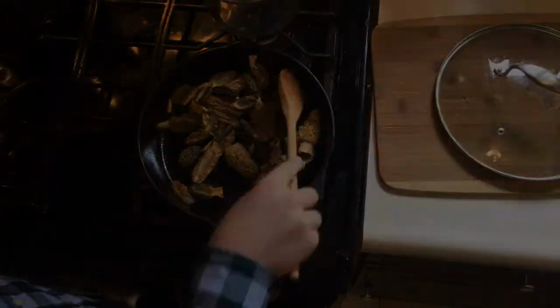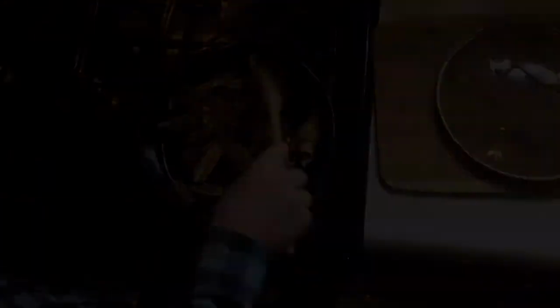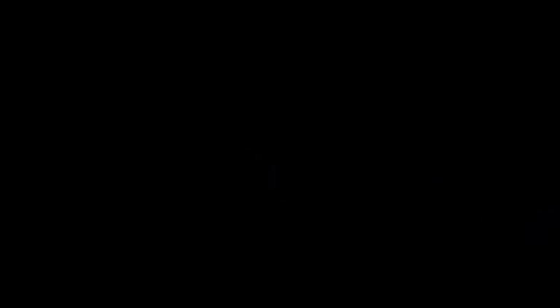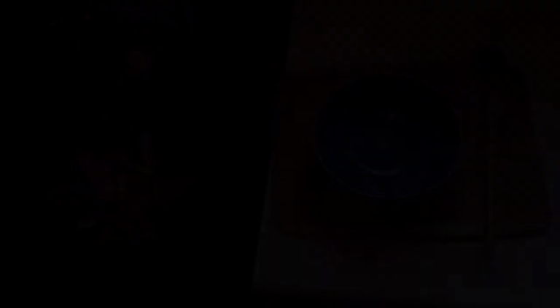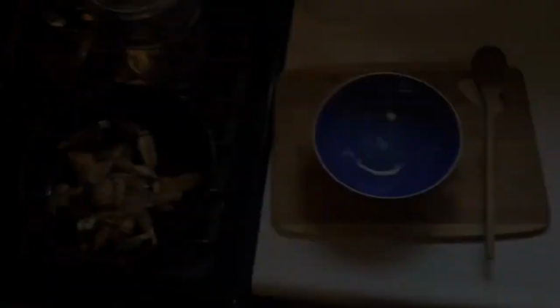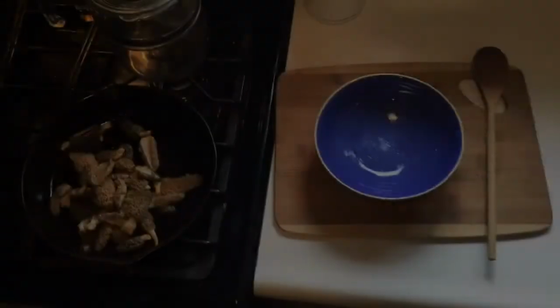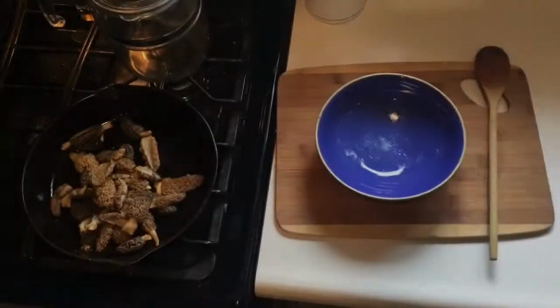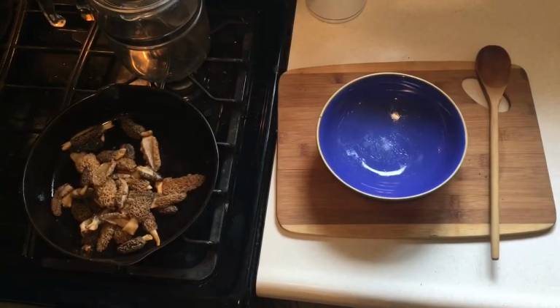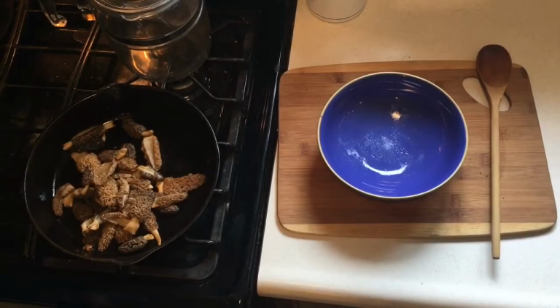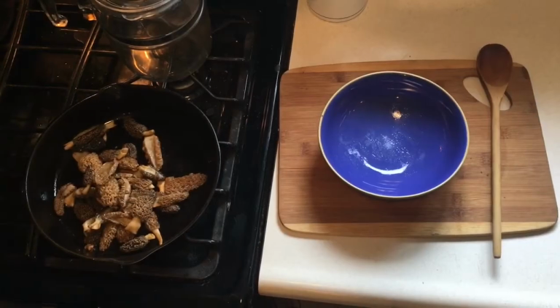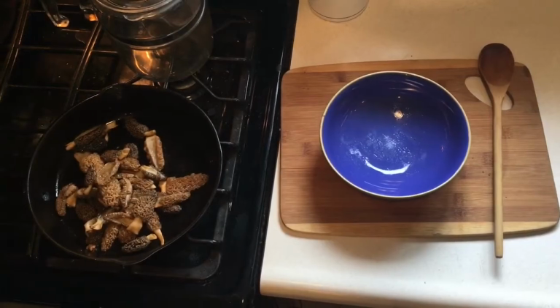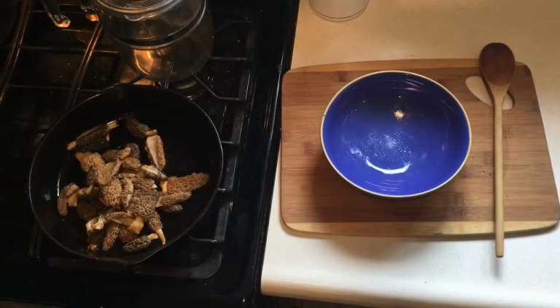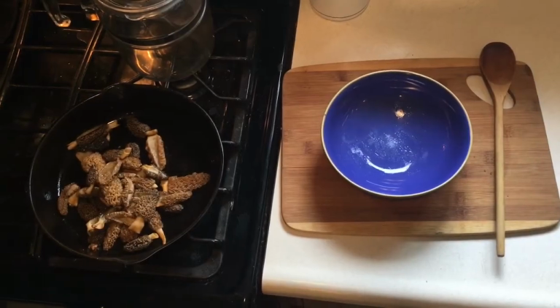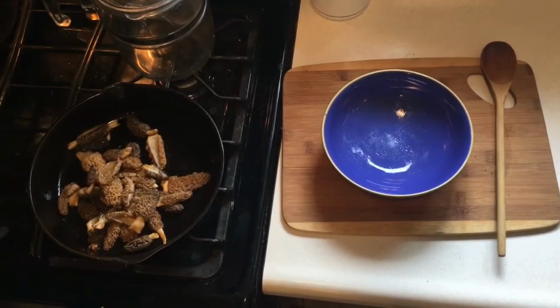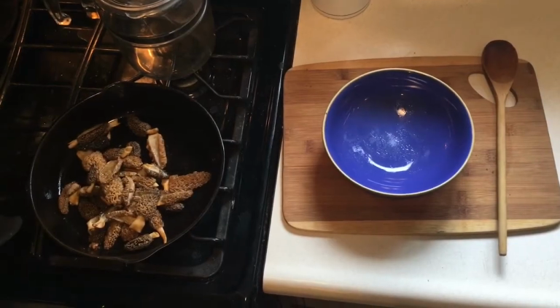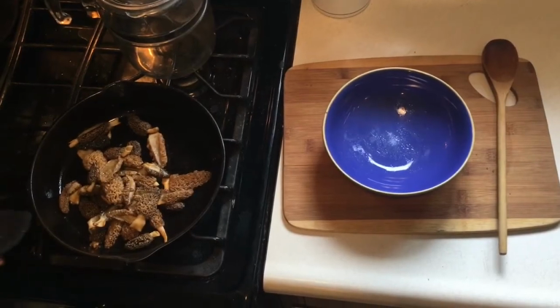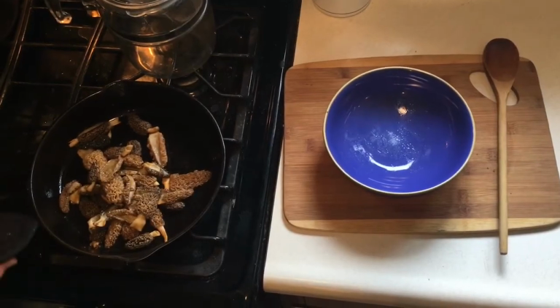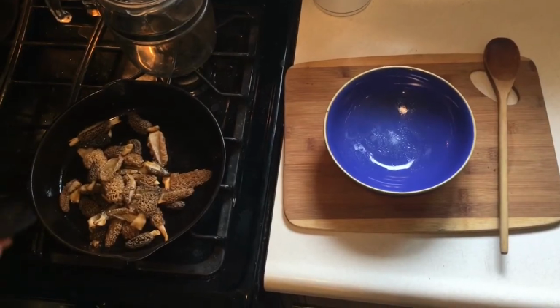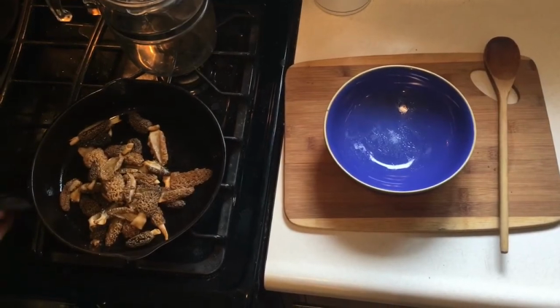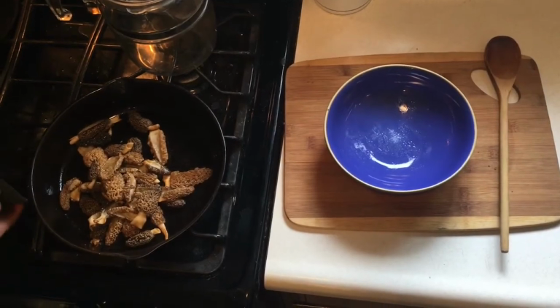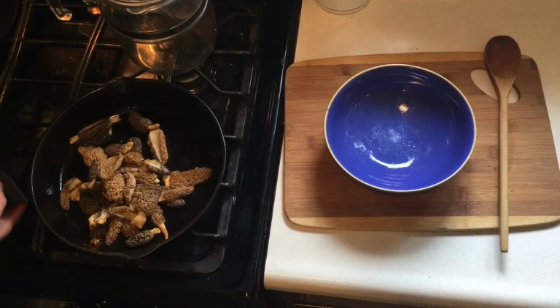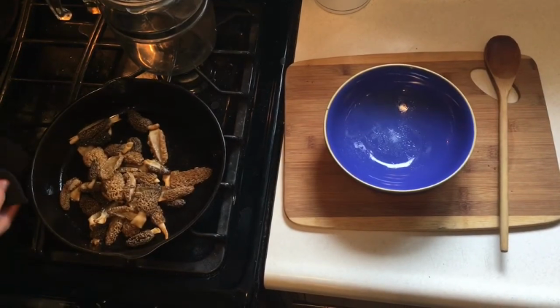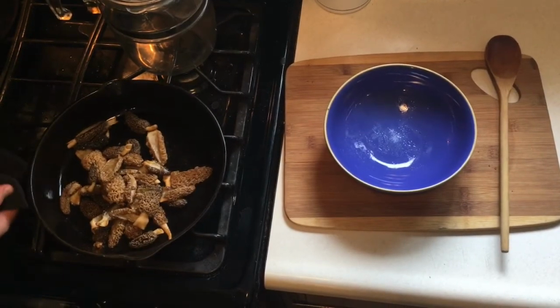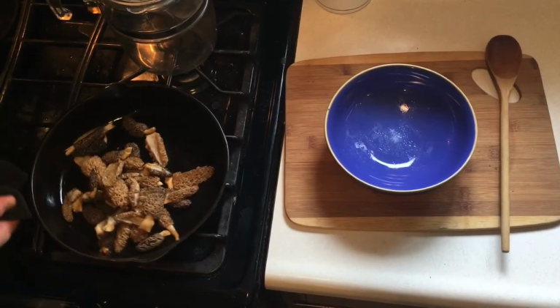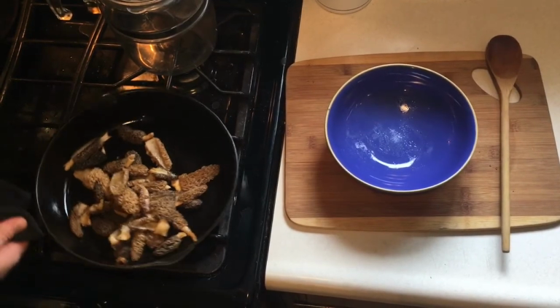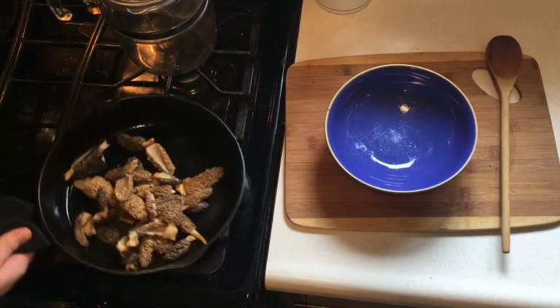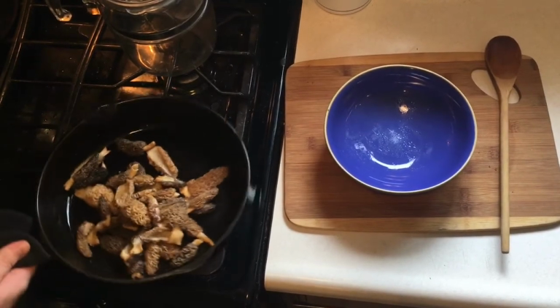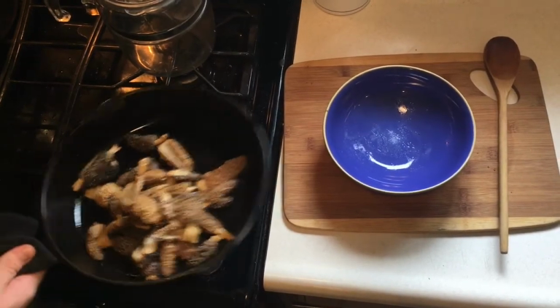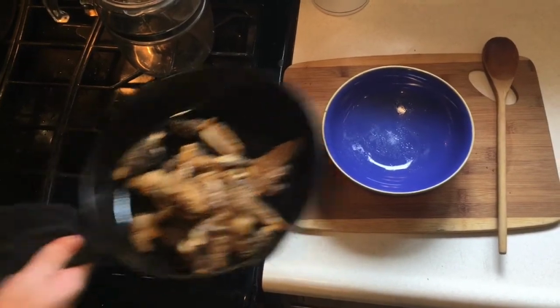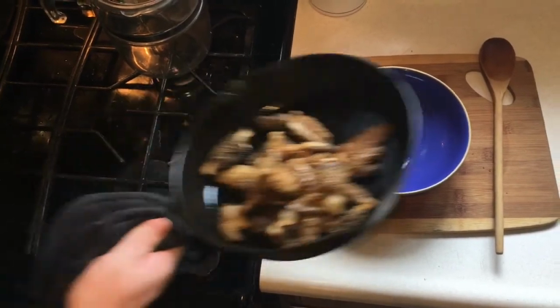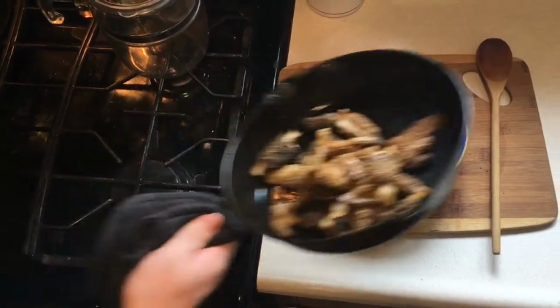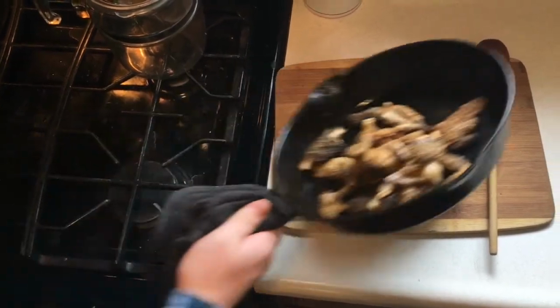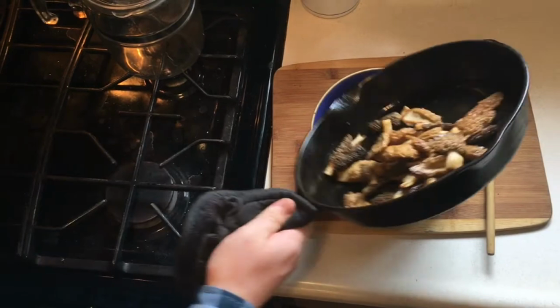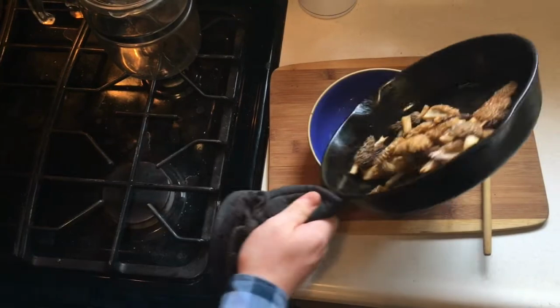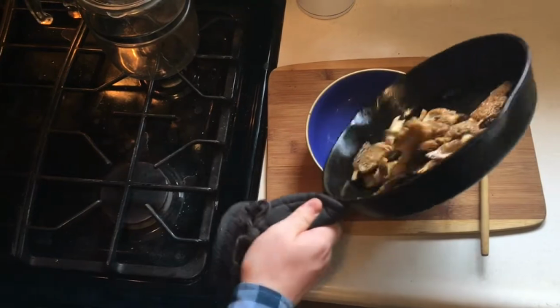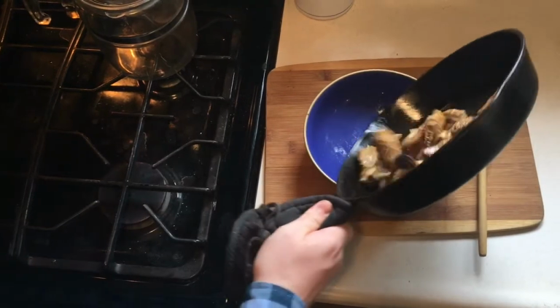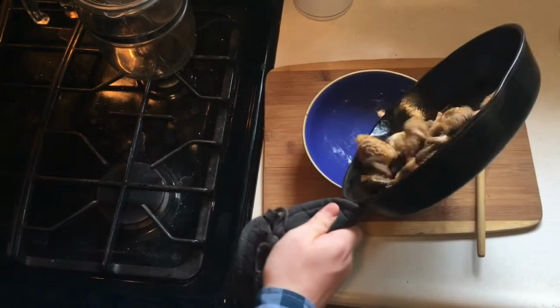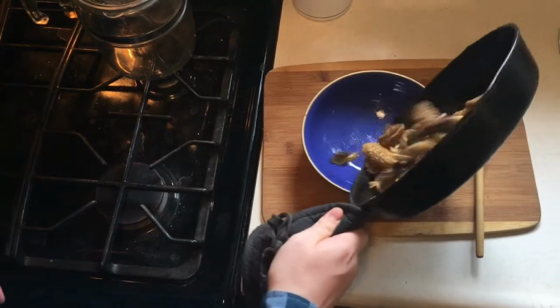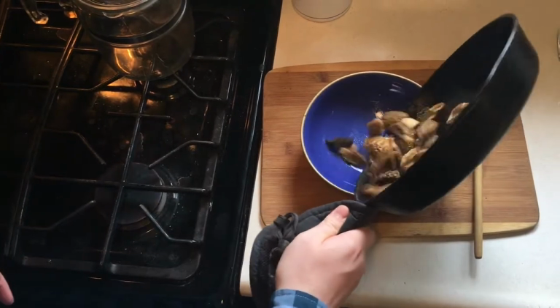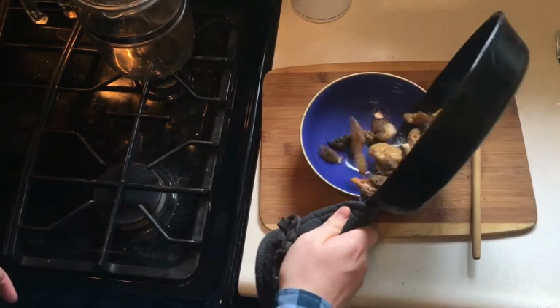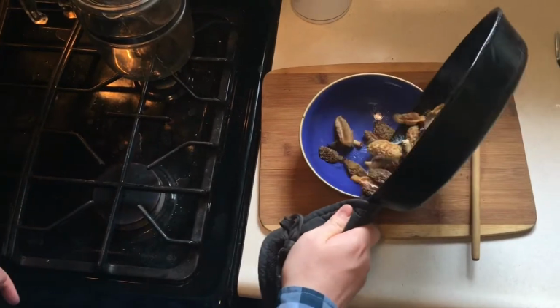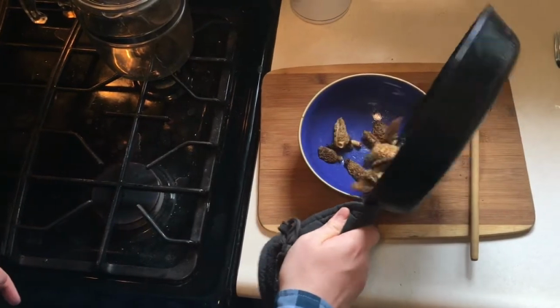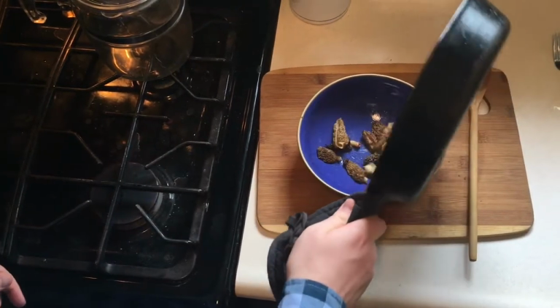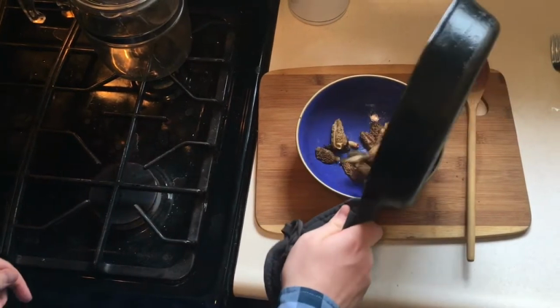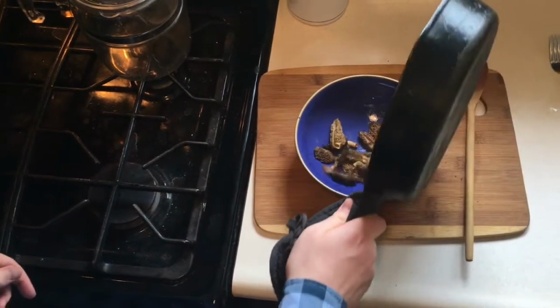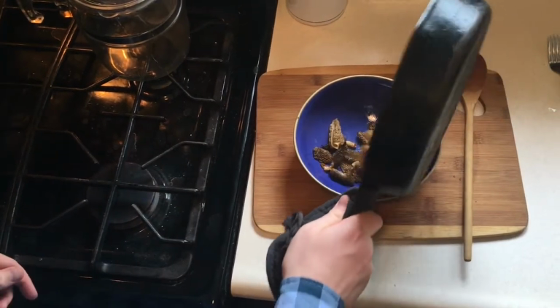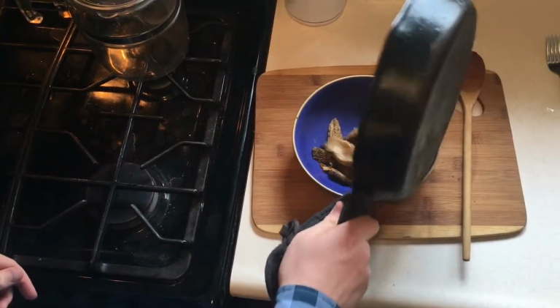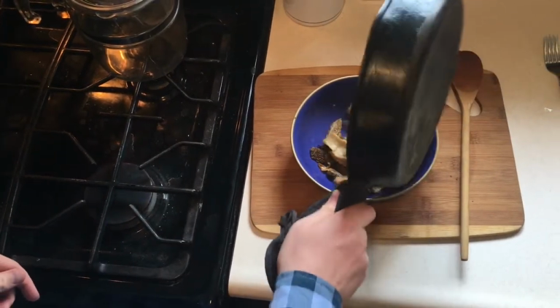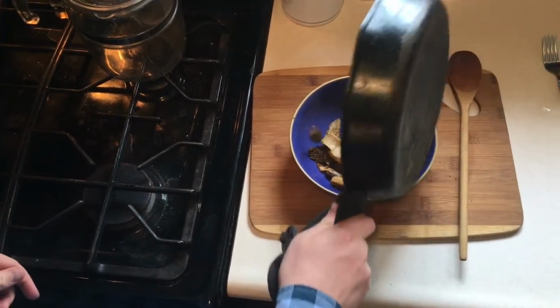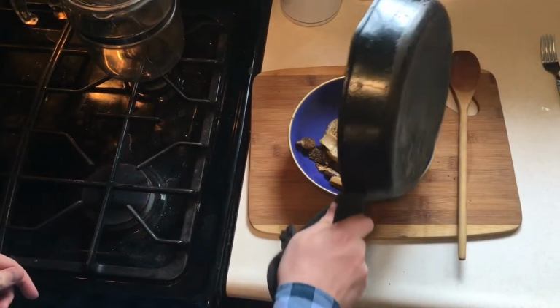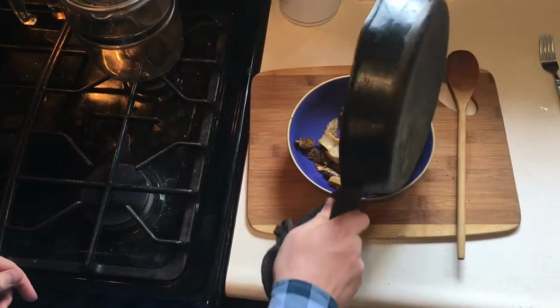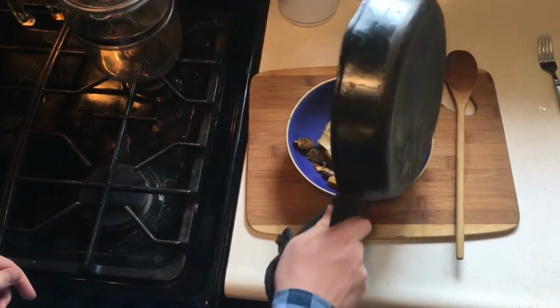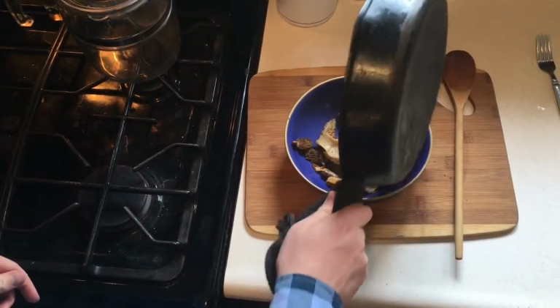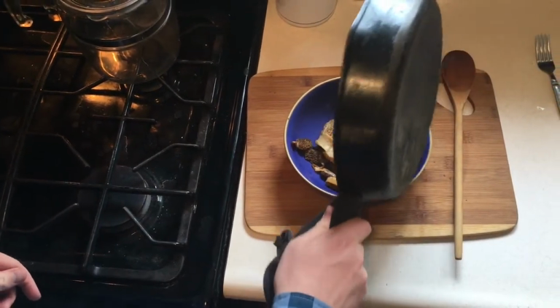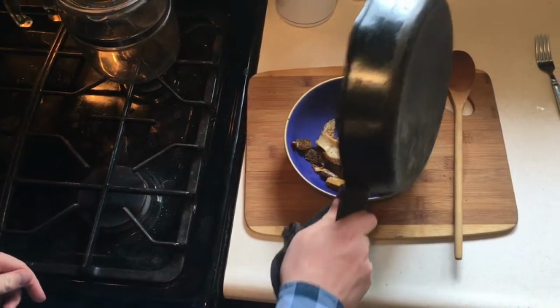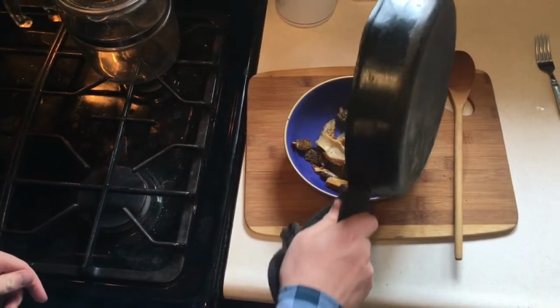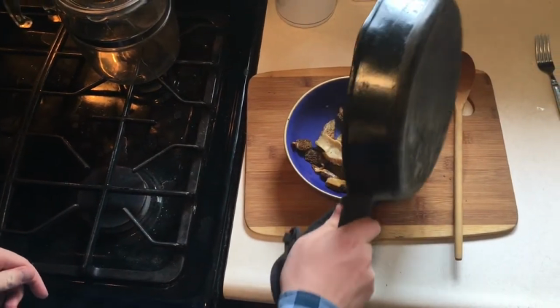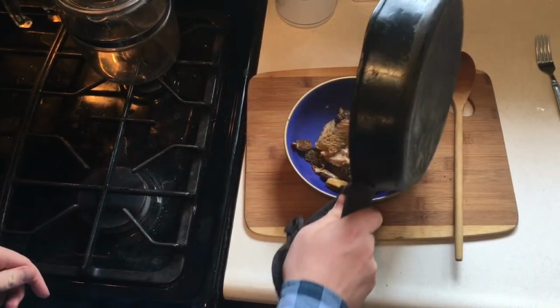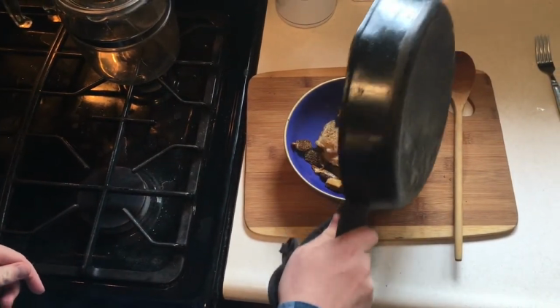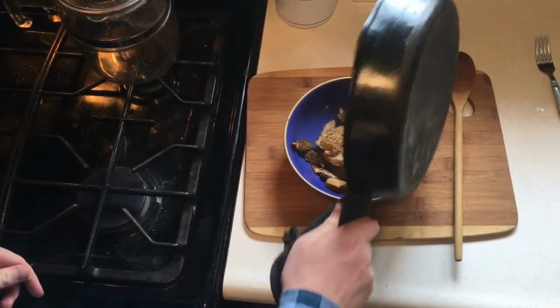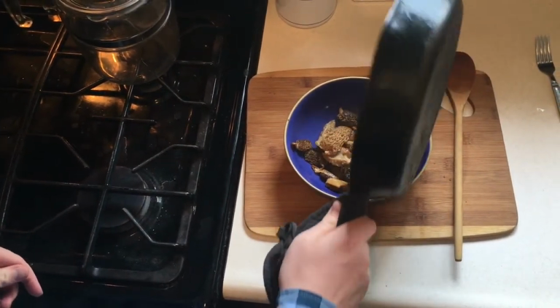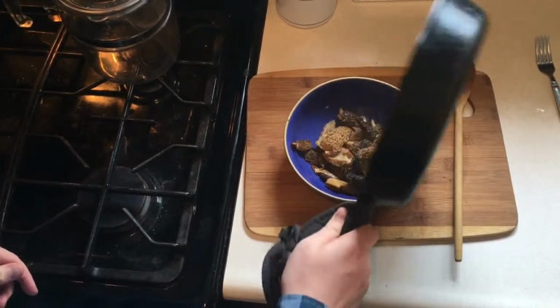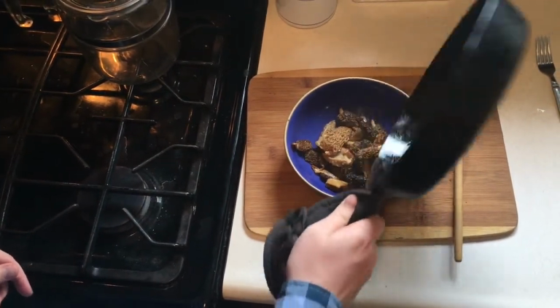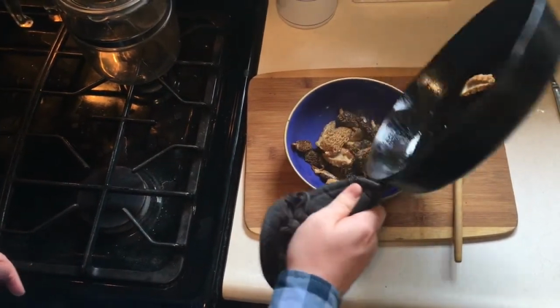Now remove from heat, place into a dish, and serve with pasta or rice.